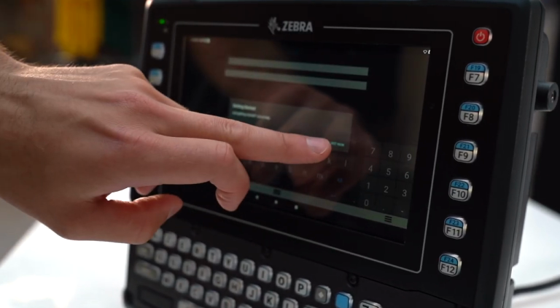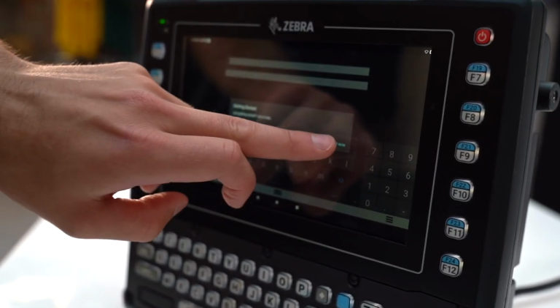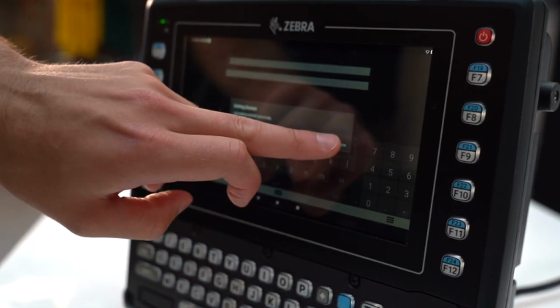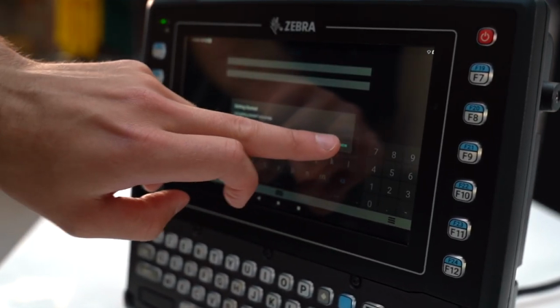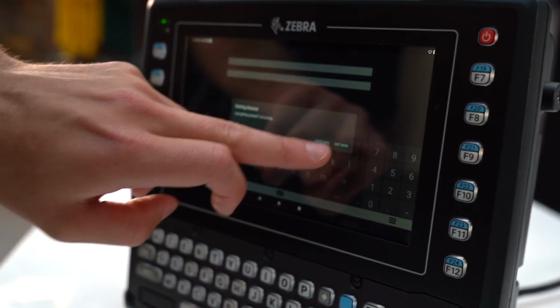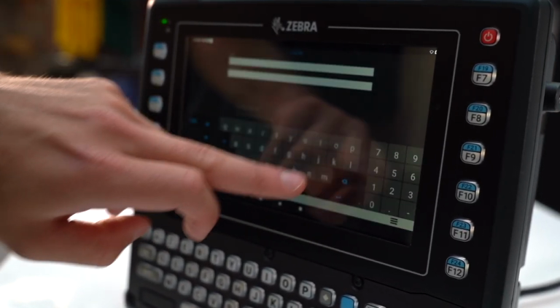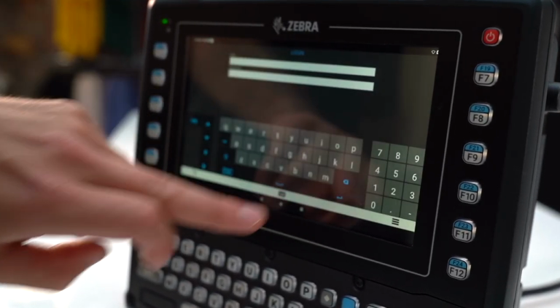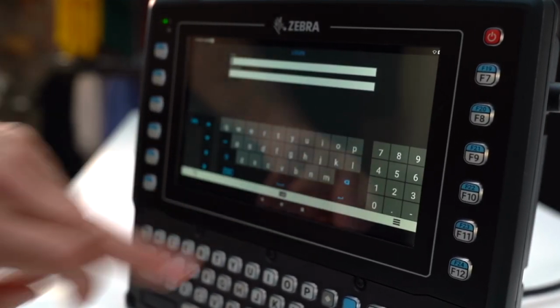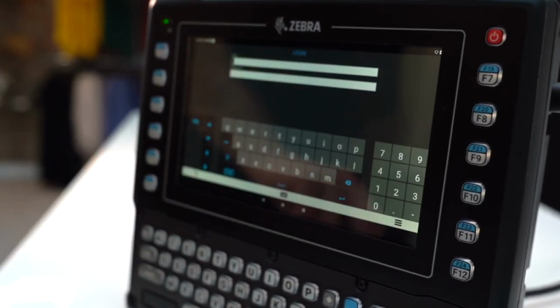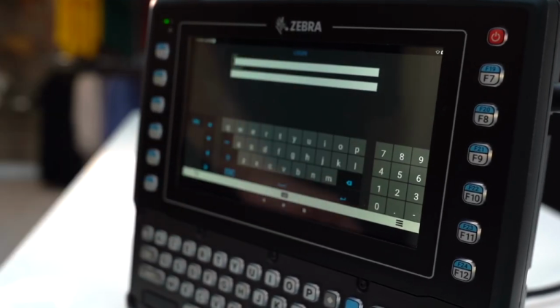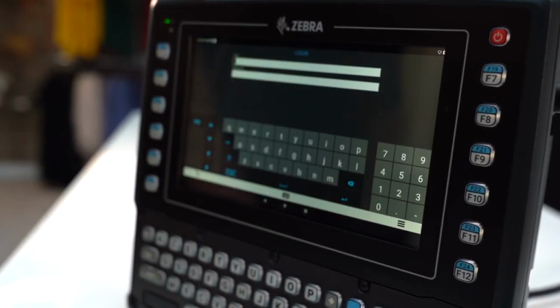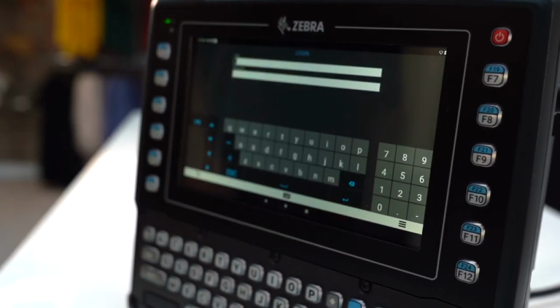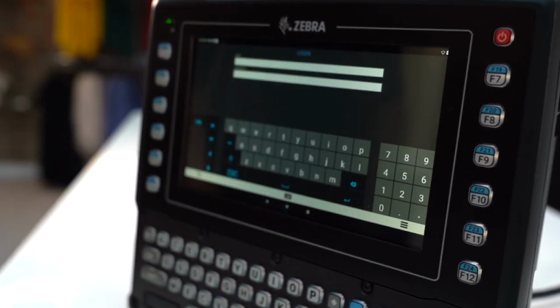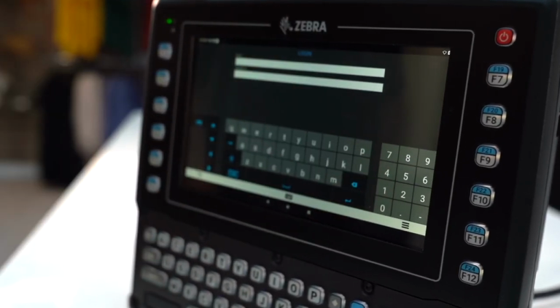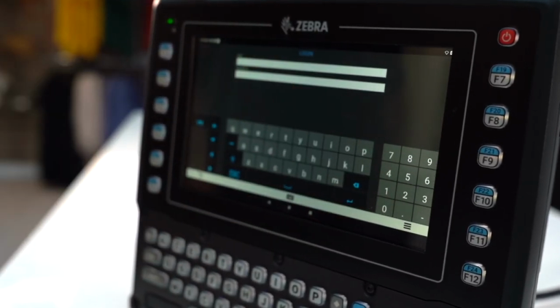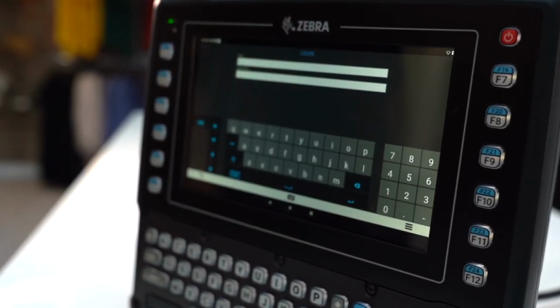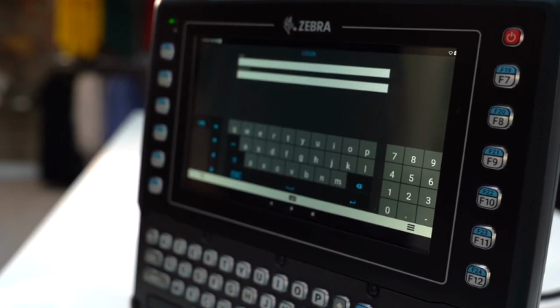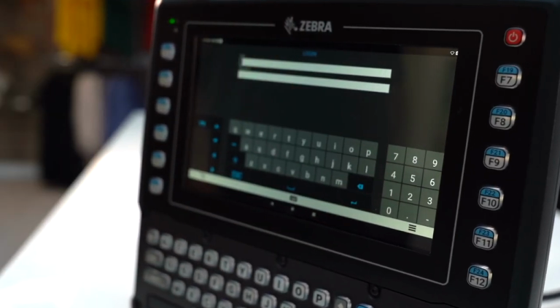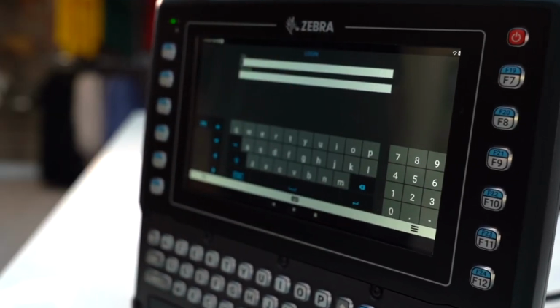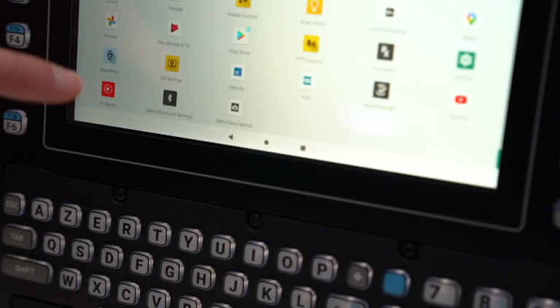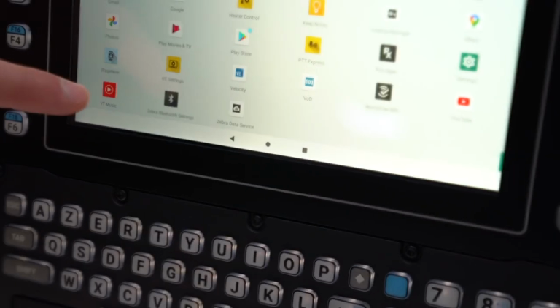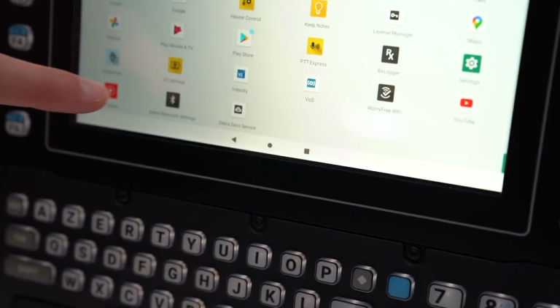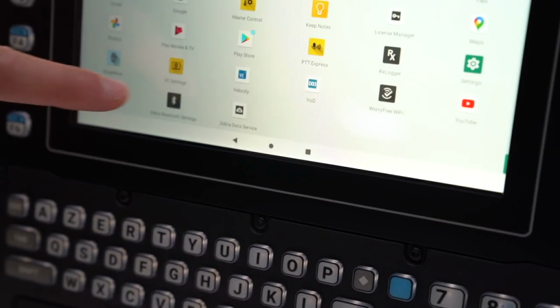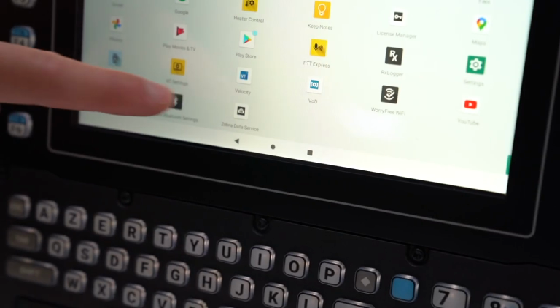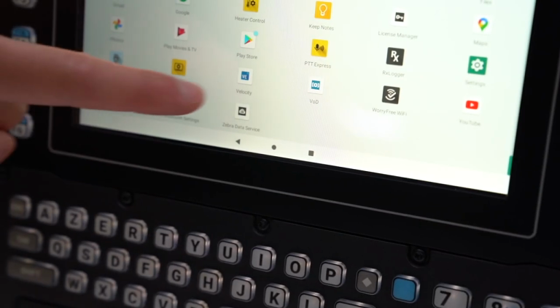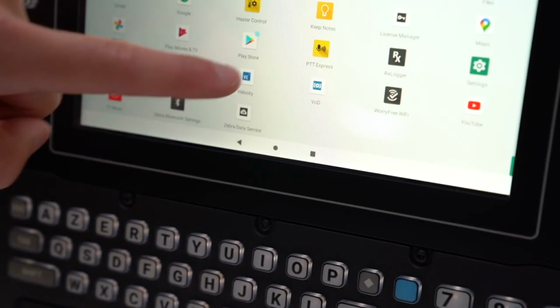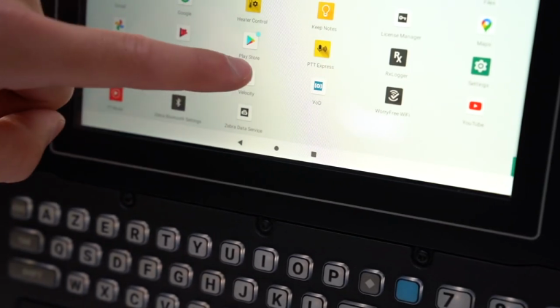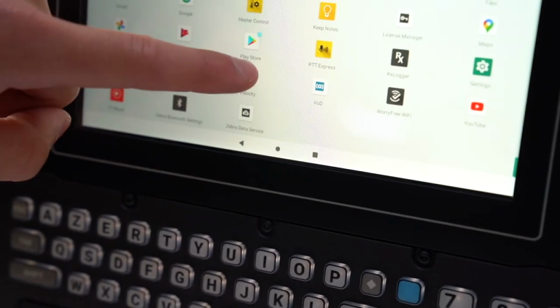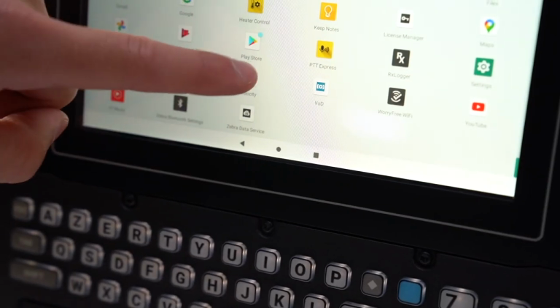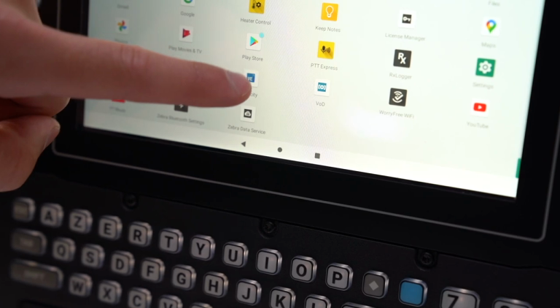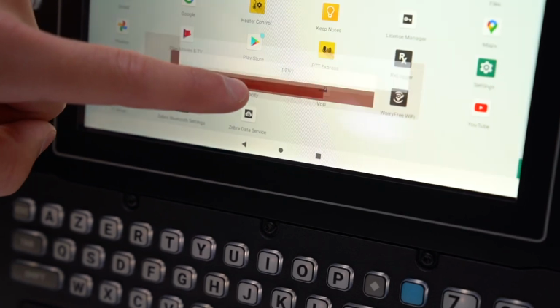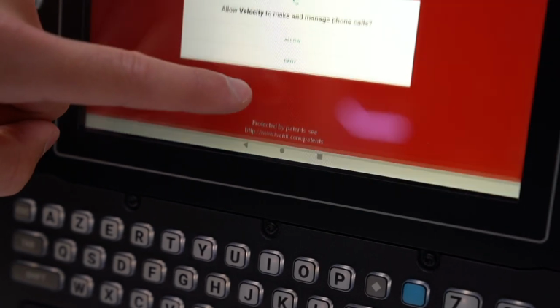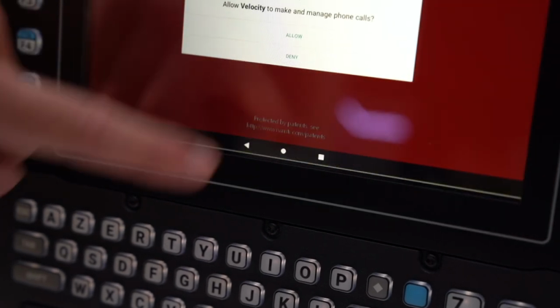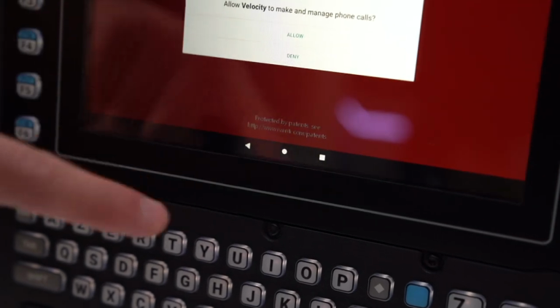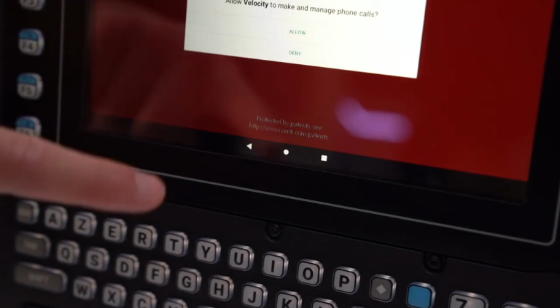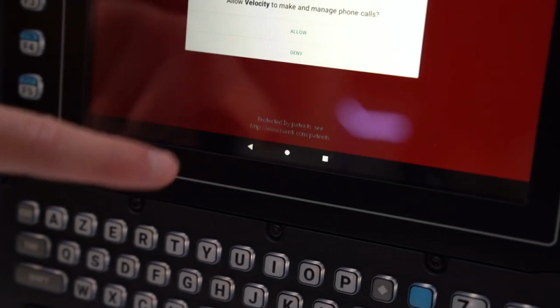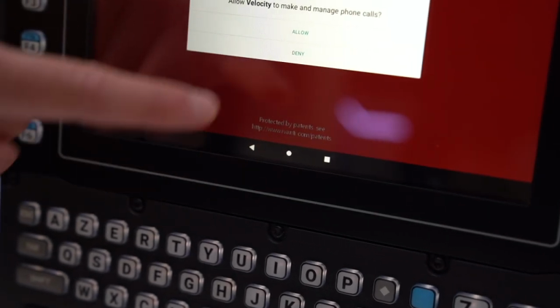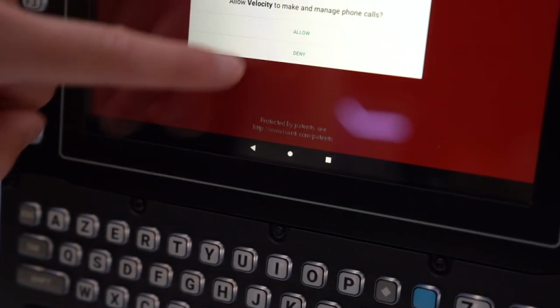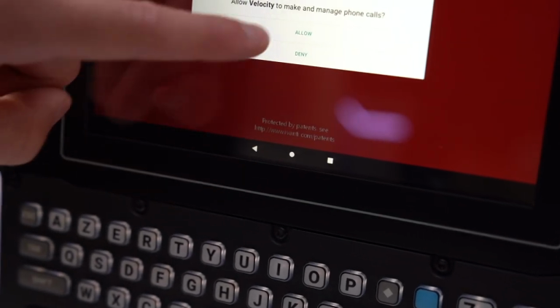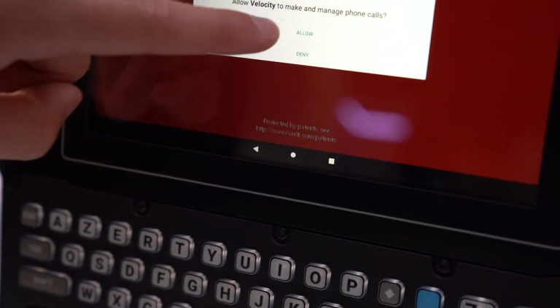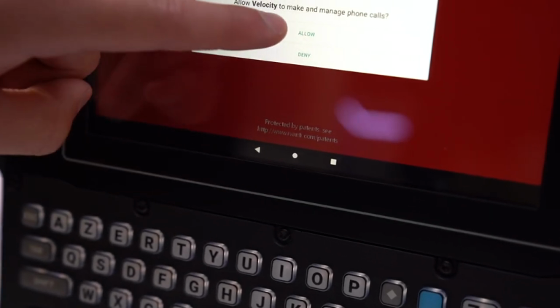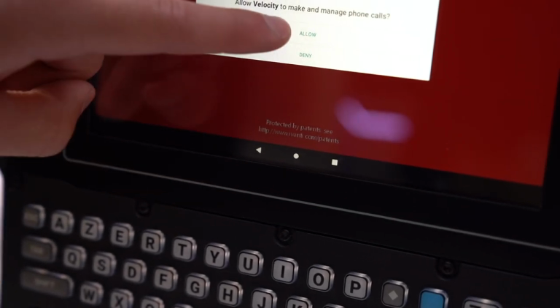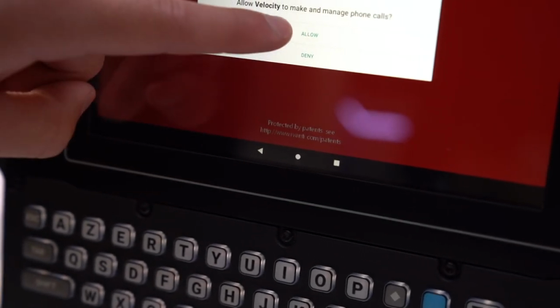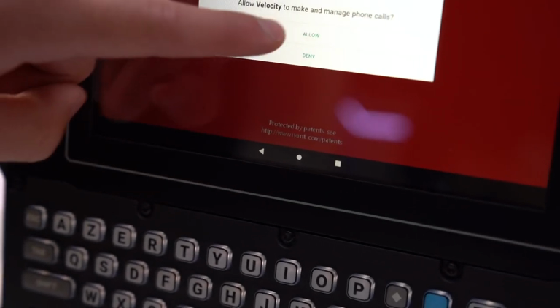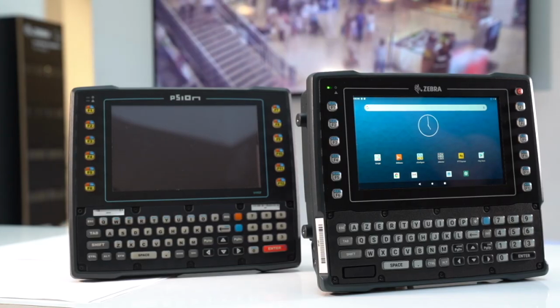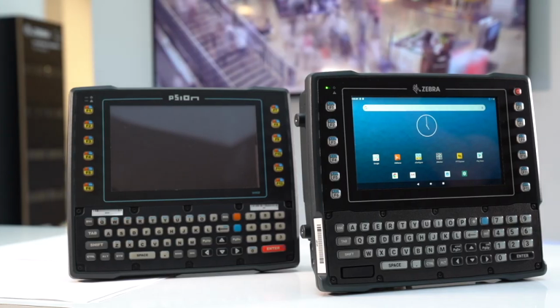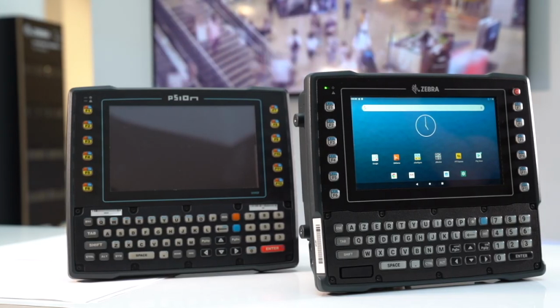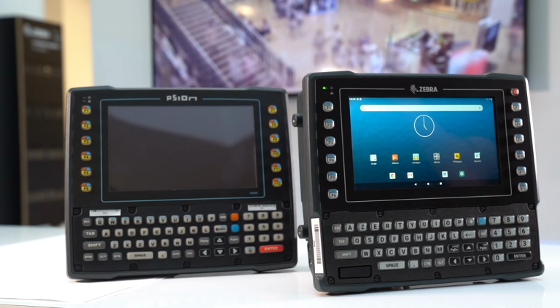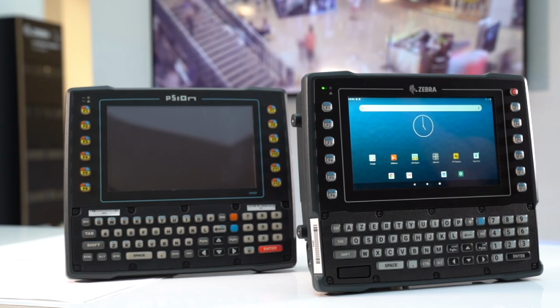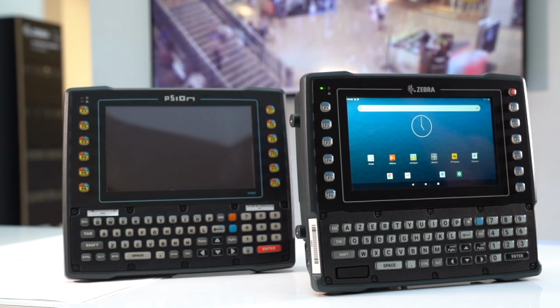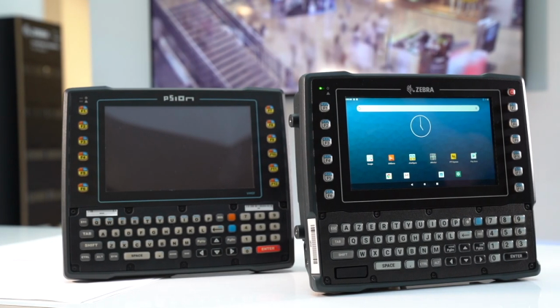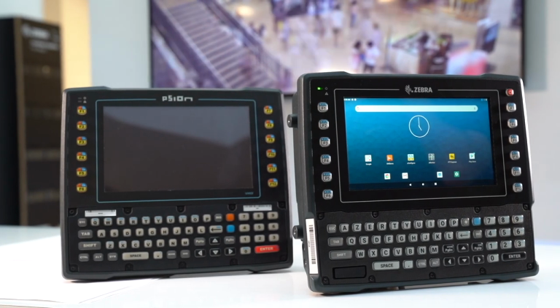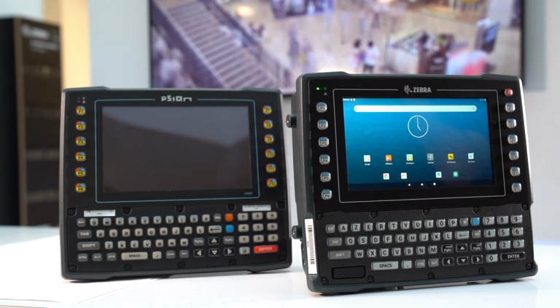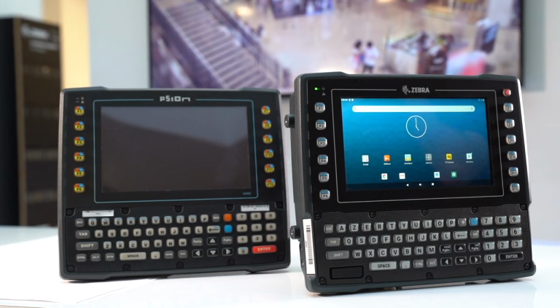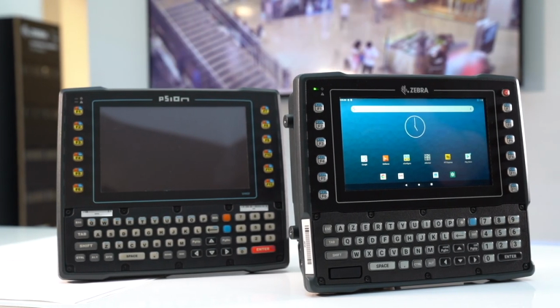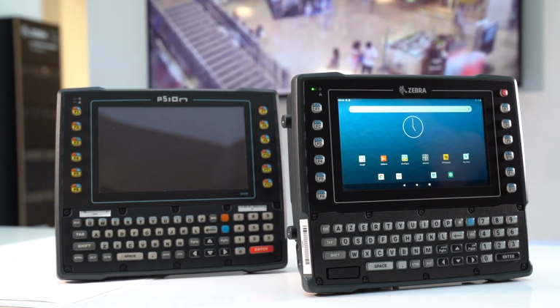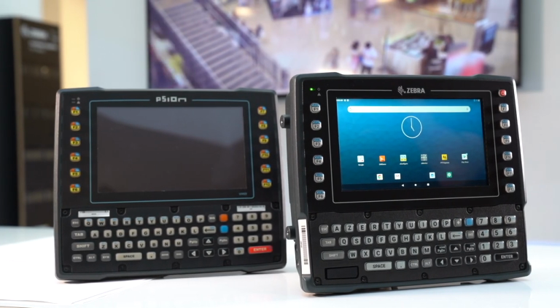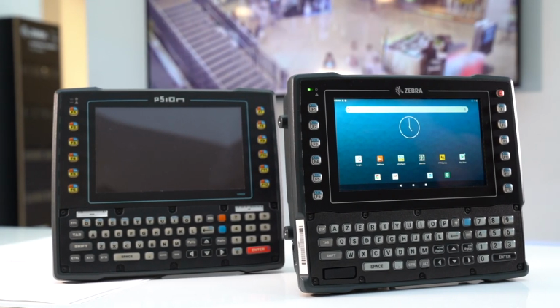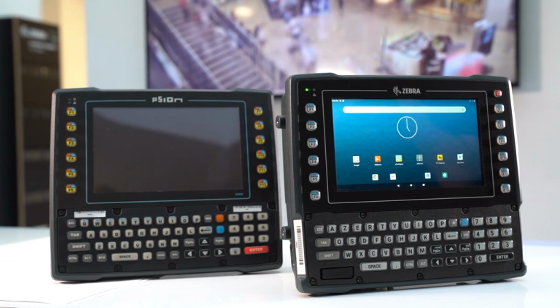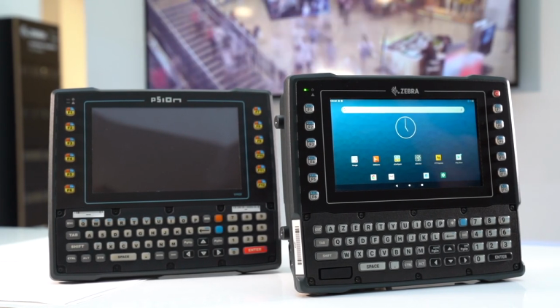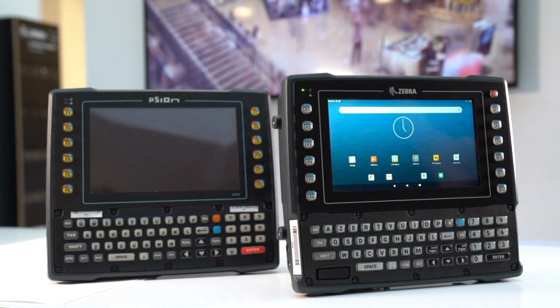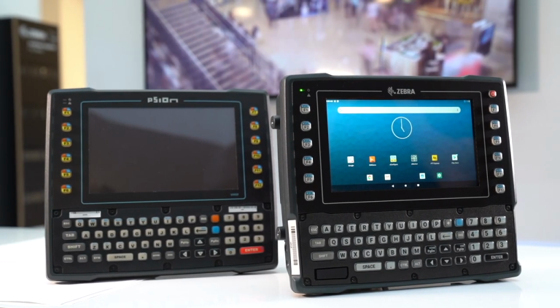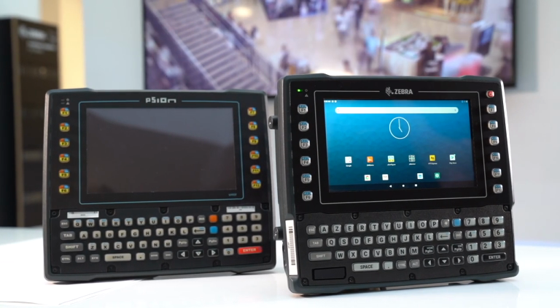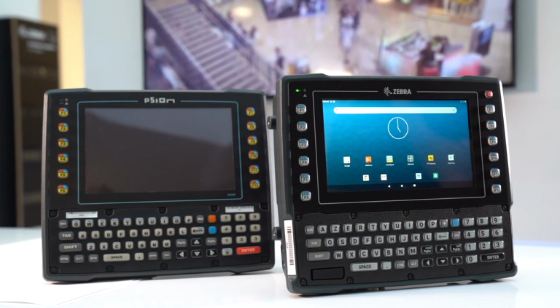The VC8300 comes with a capacitive touch screen which requires less pressure to use and has a much higher durability.